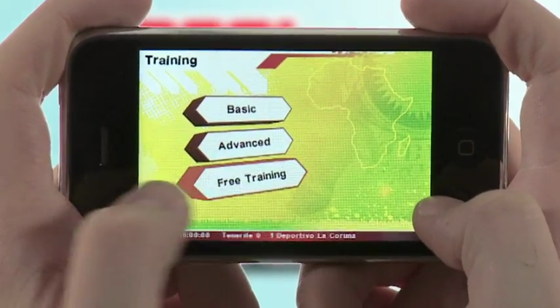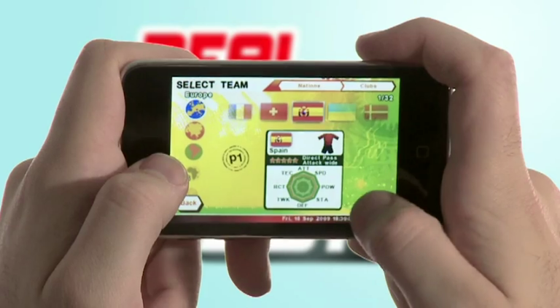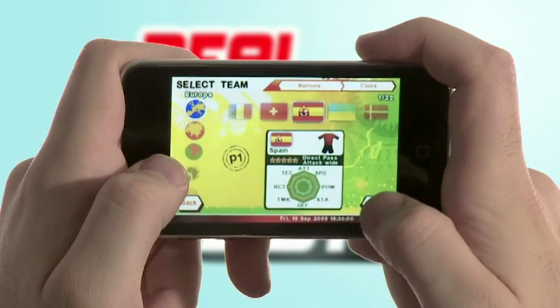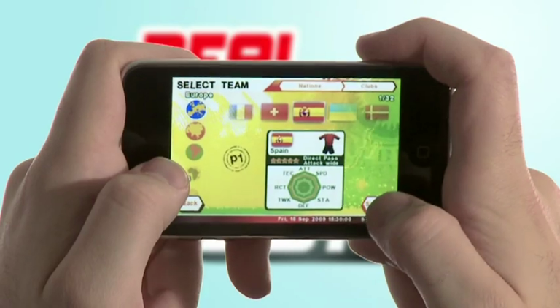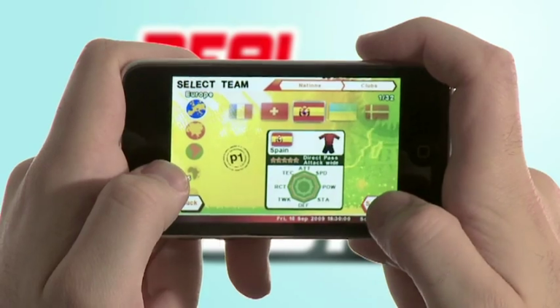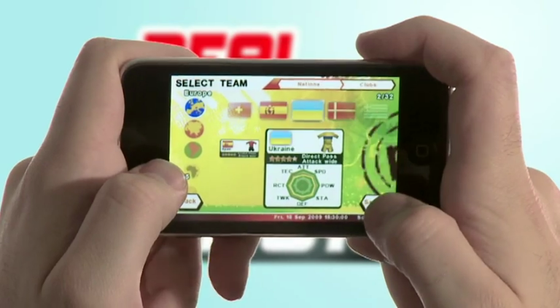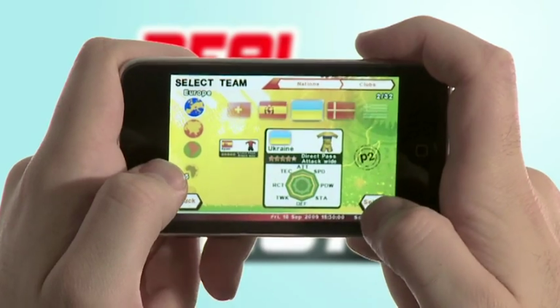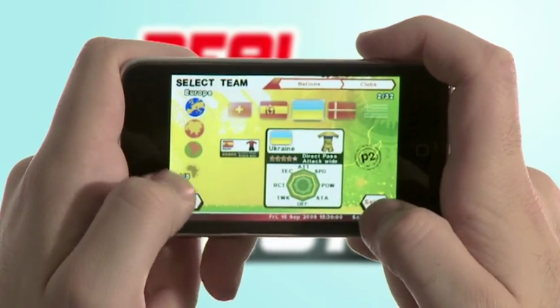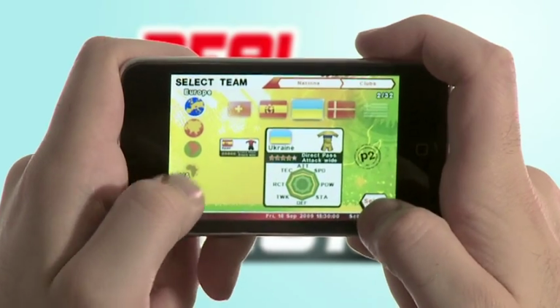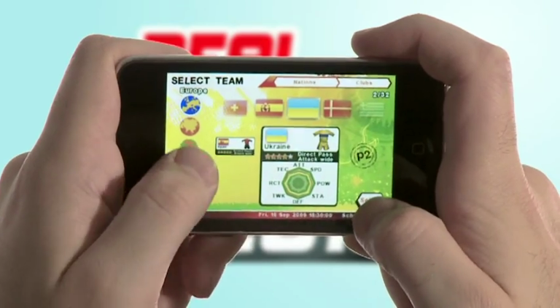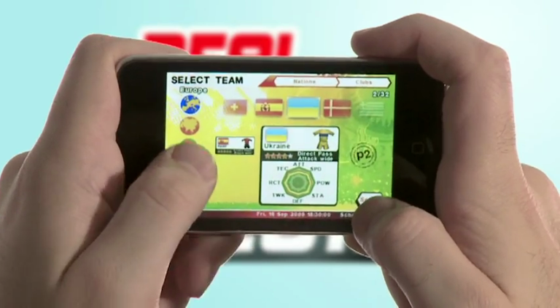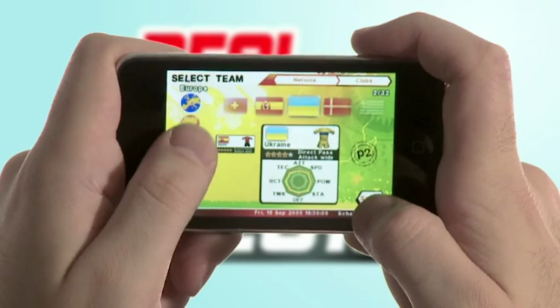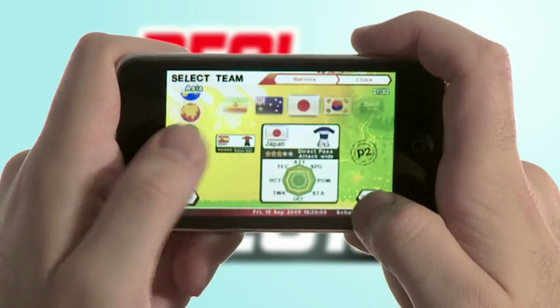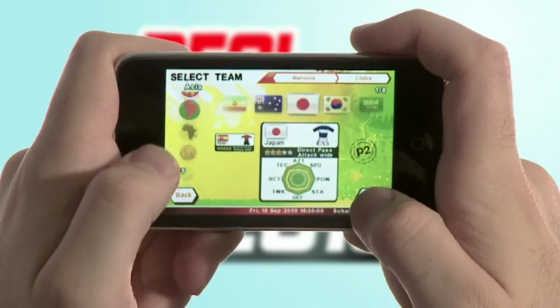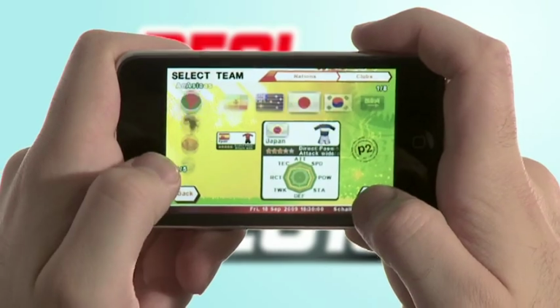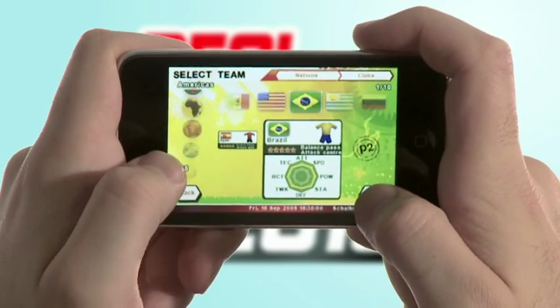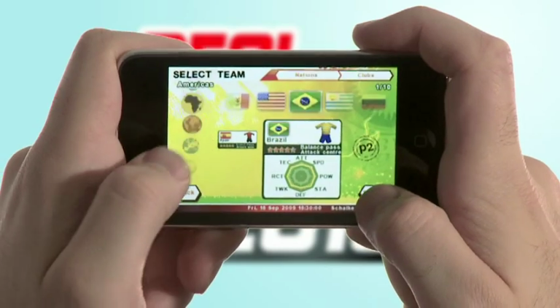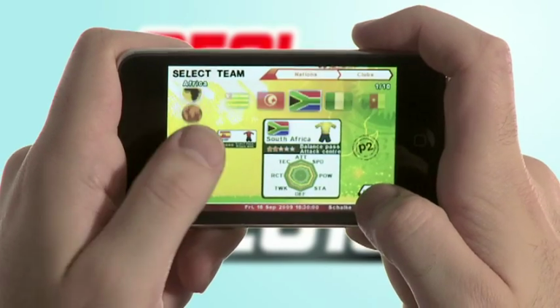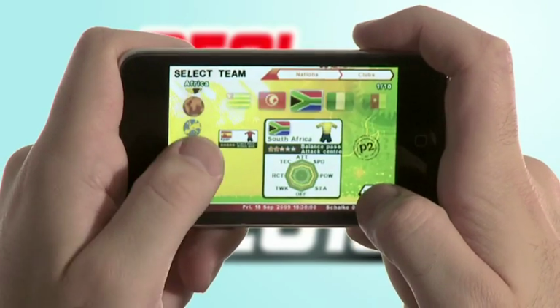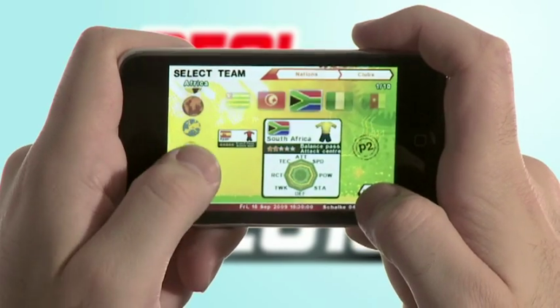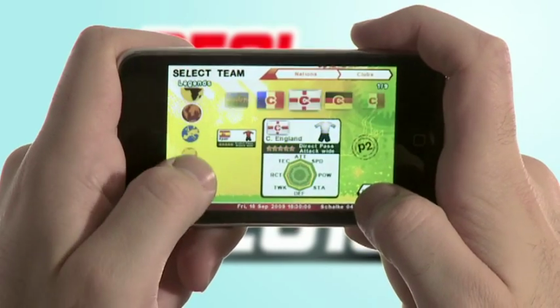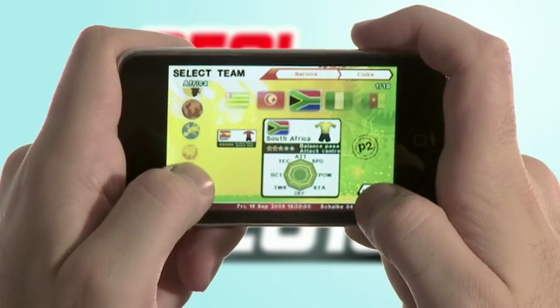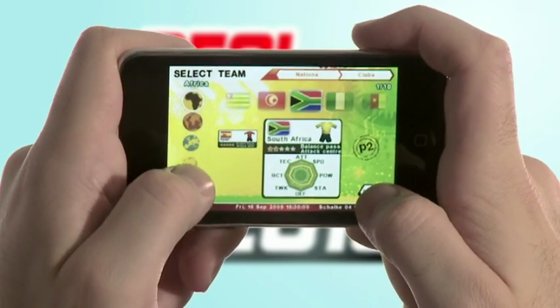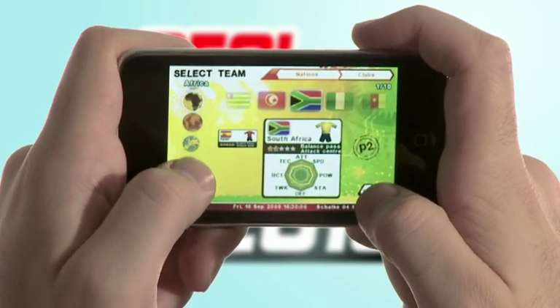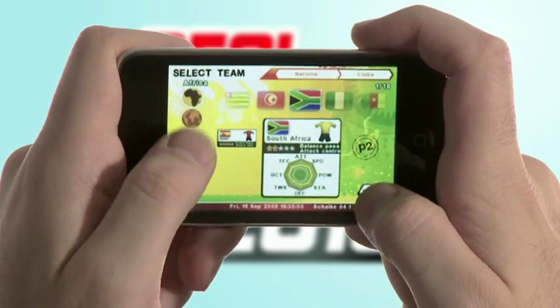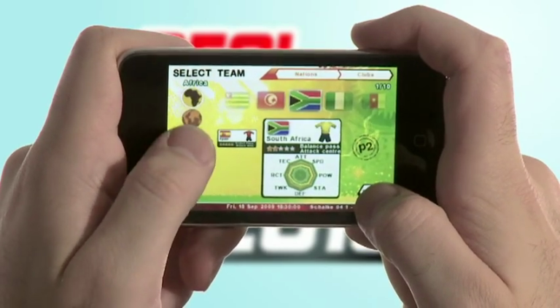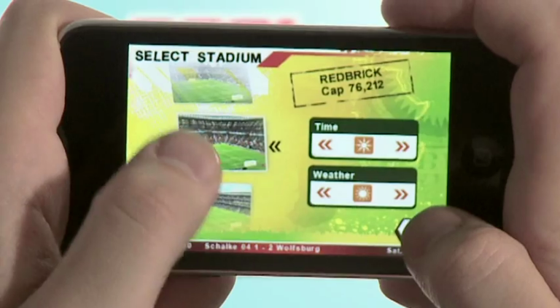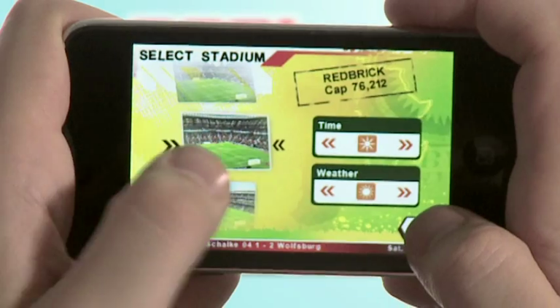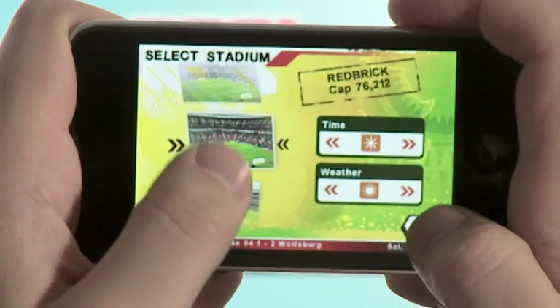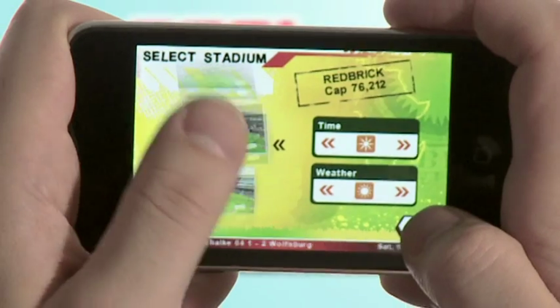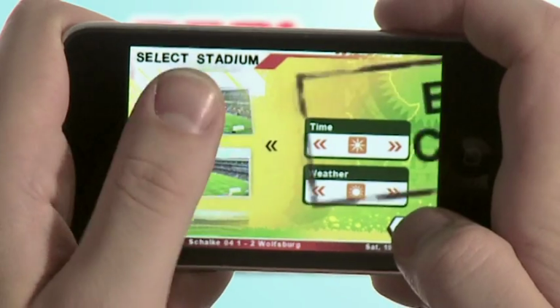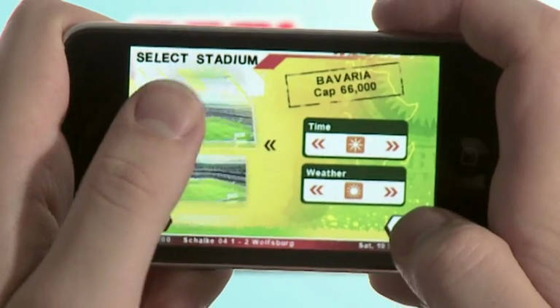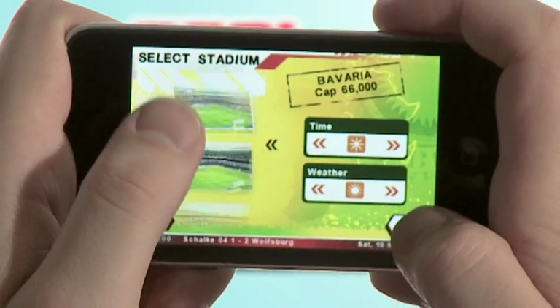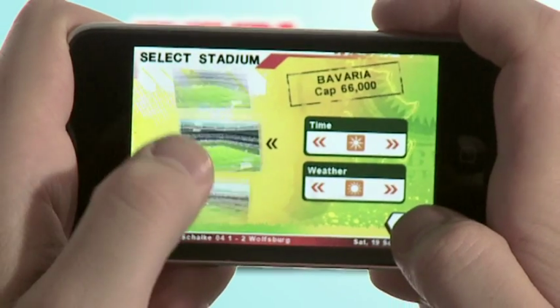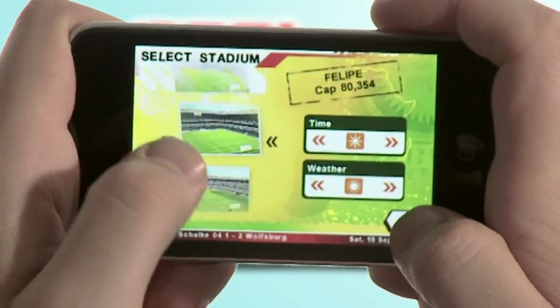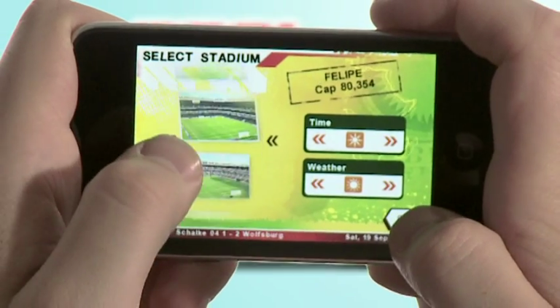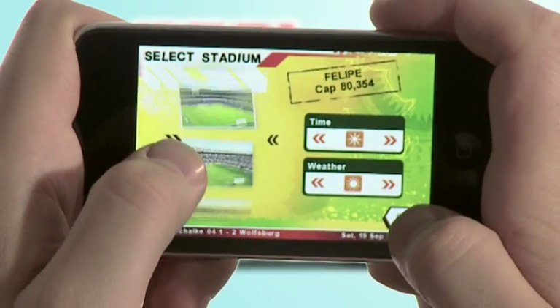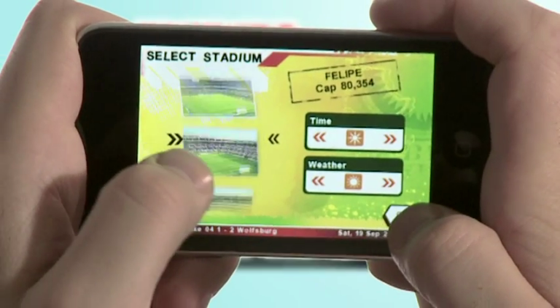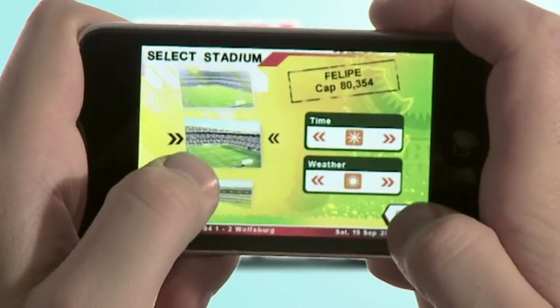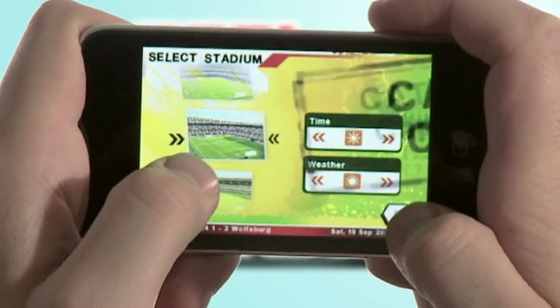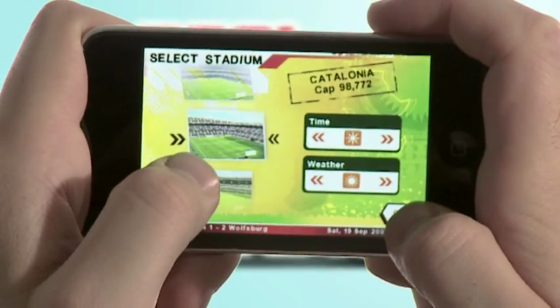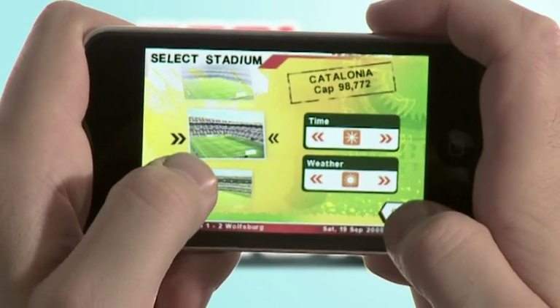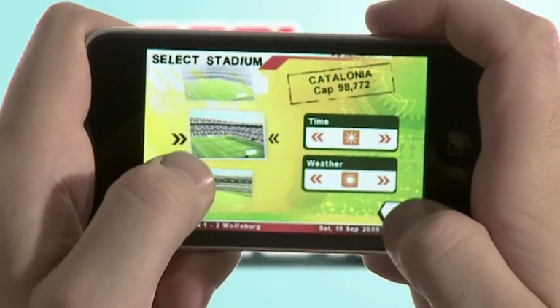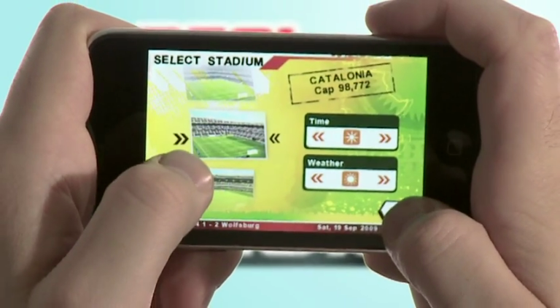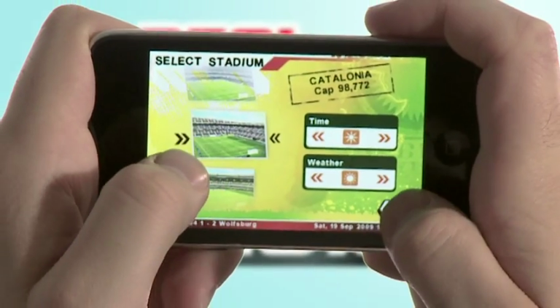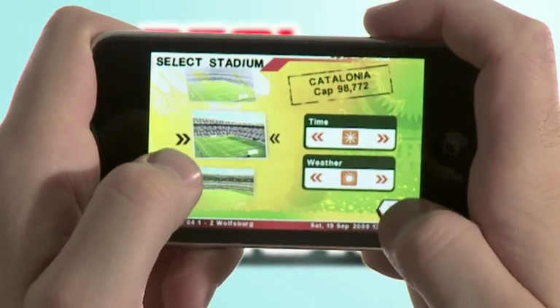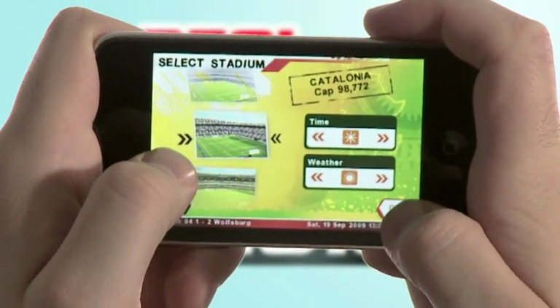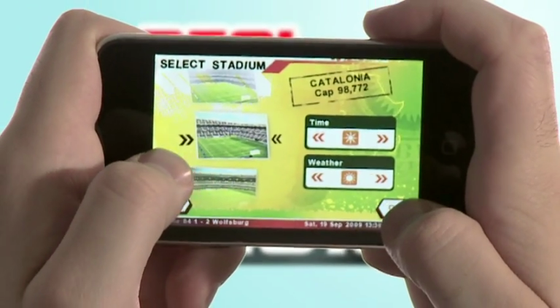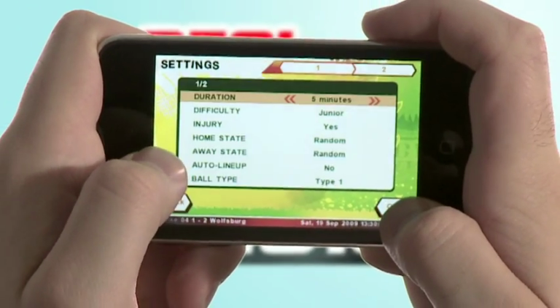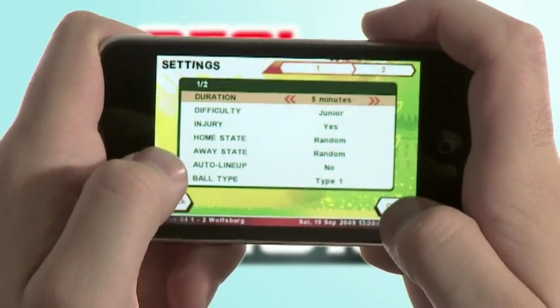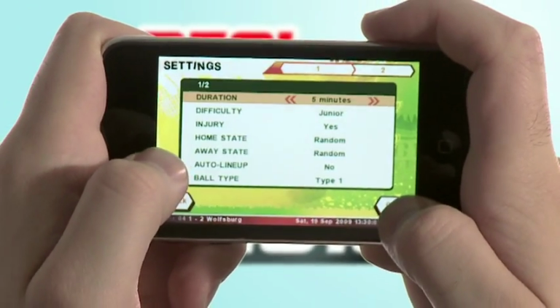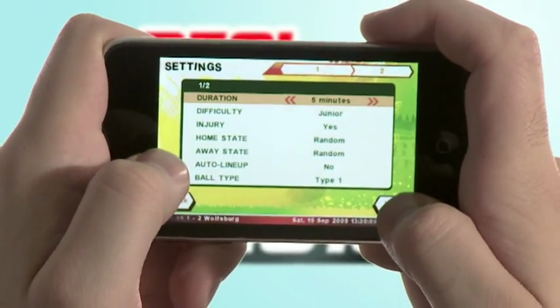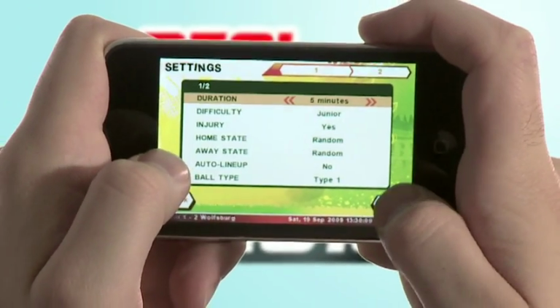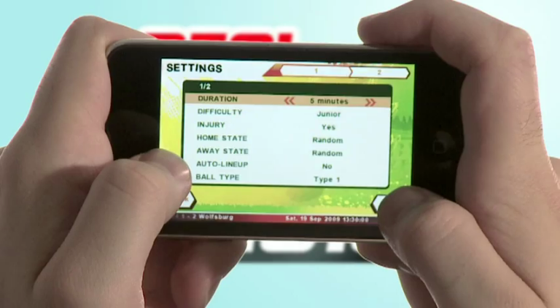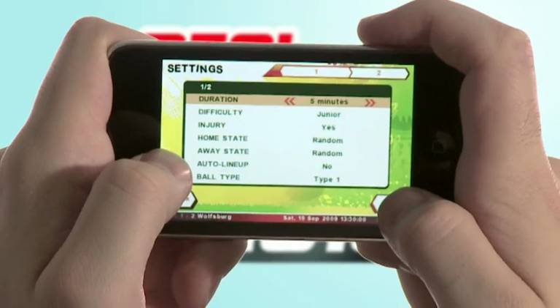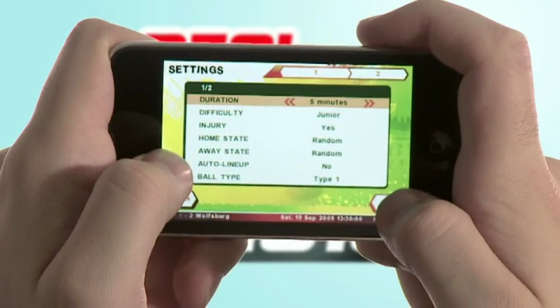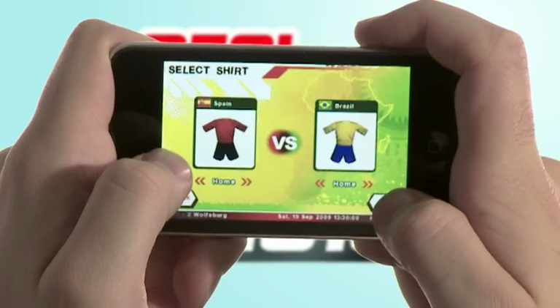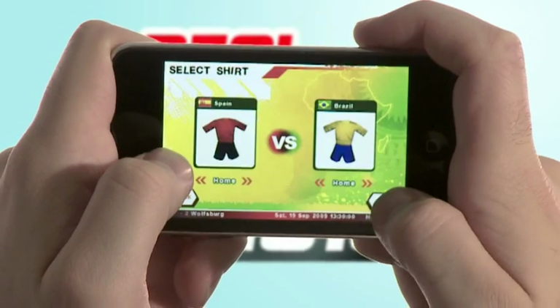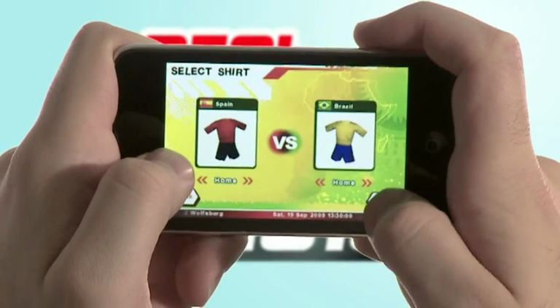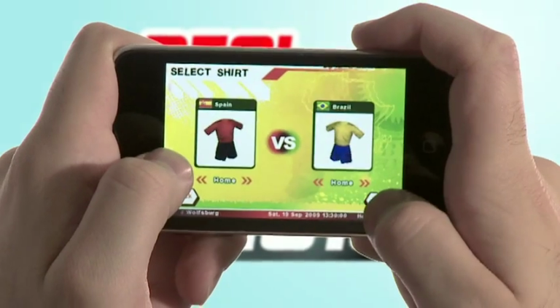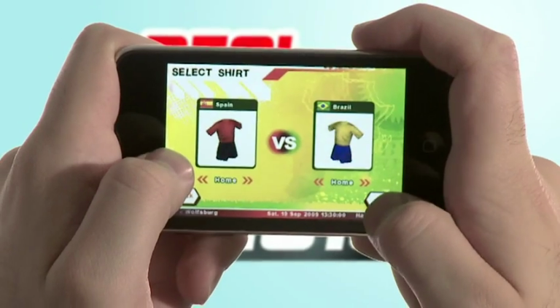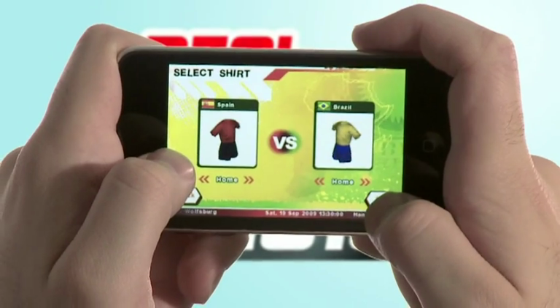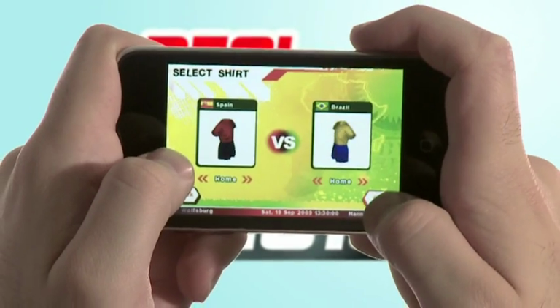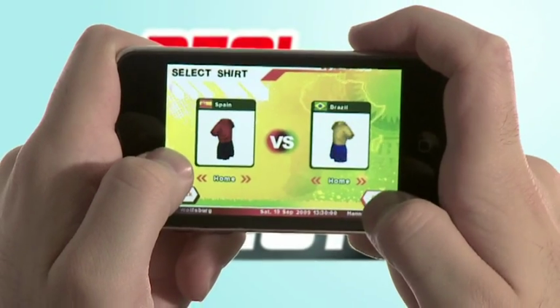The game allows you to select teams from across the world. You can then choose your stadium, customize your game settings, and then start the match.